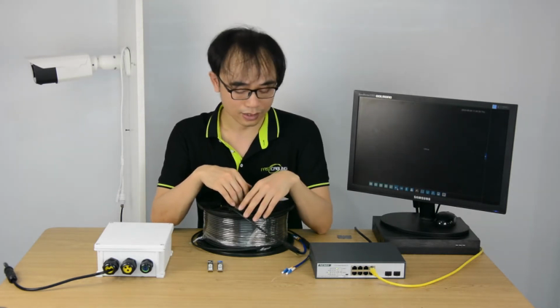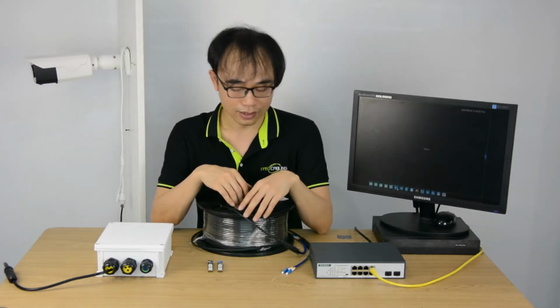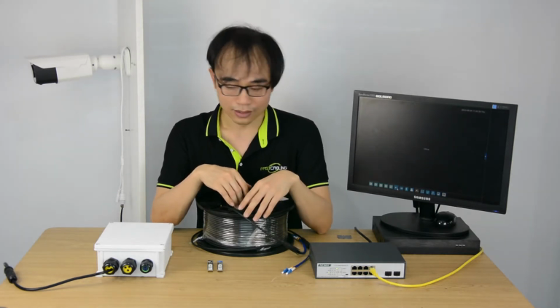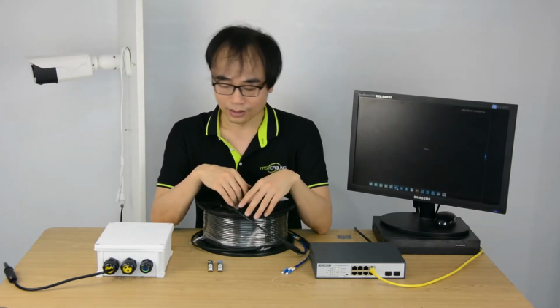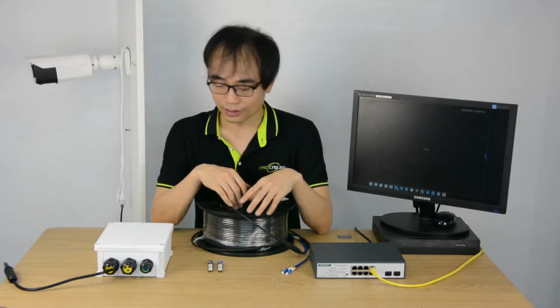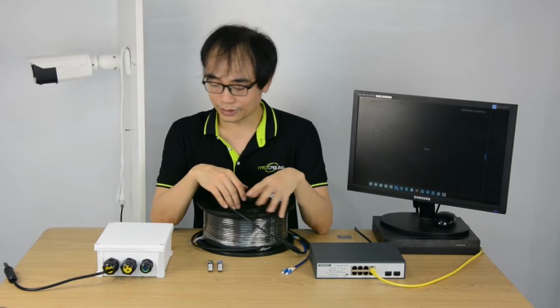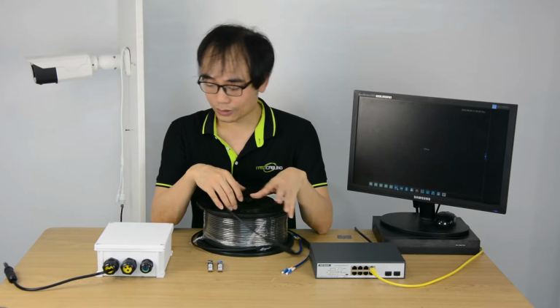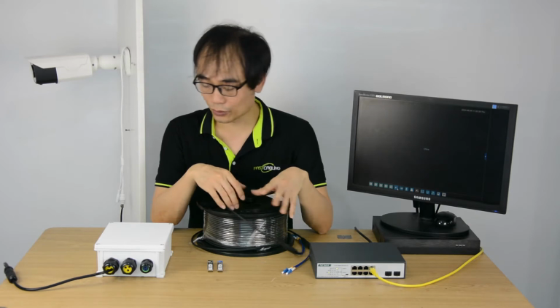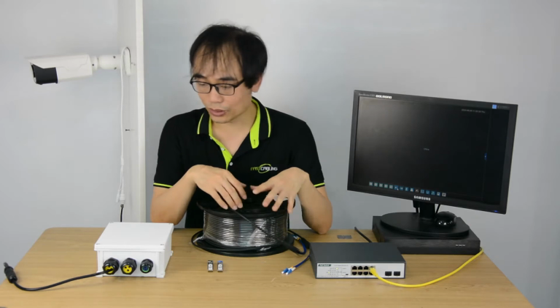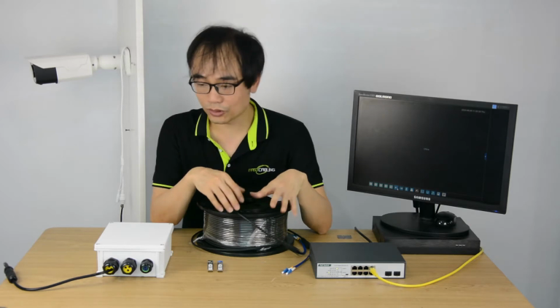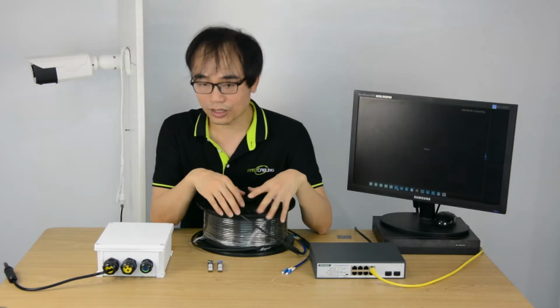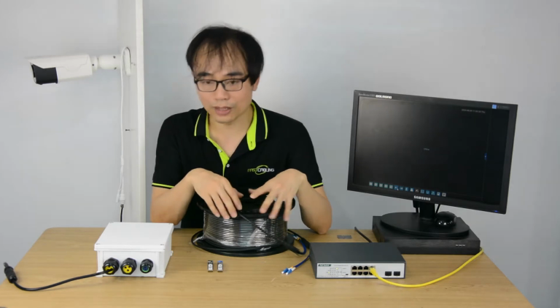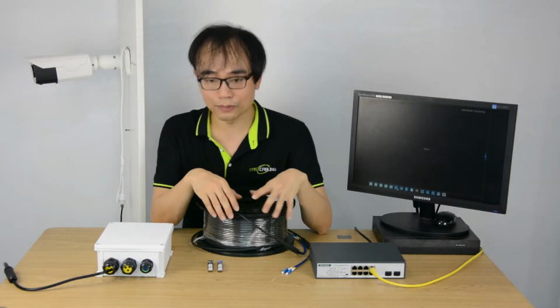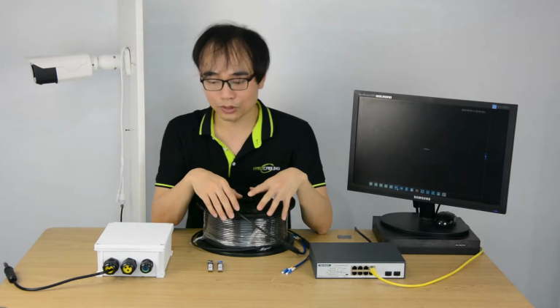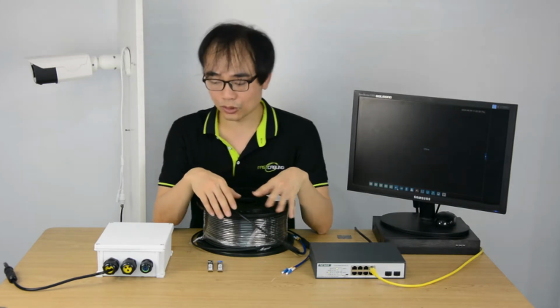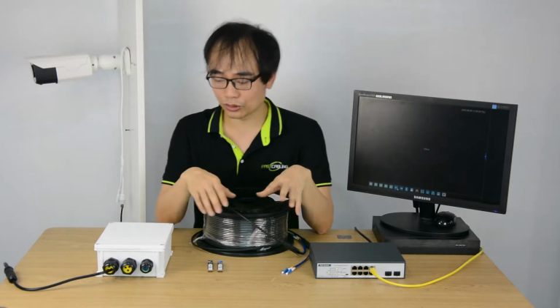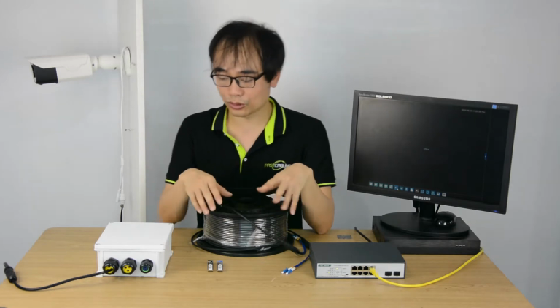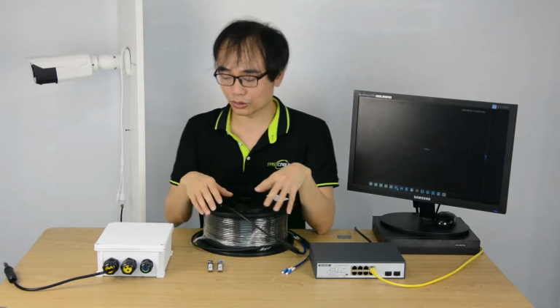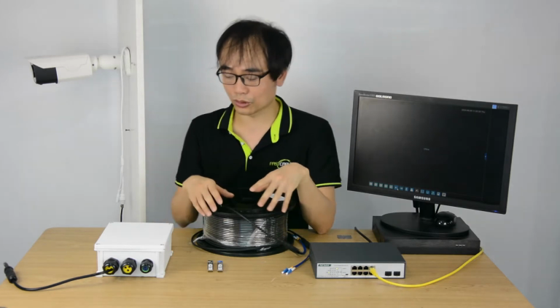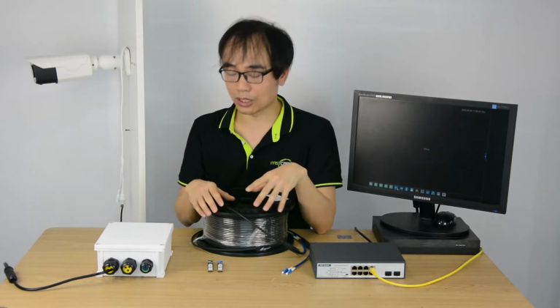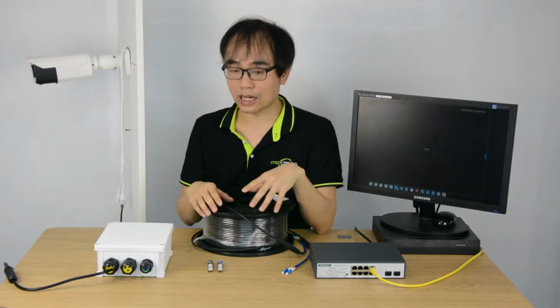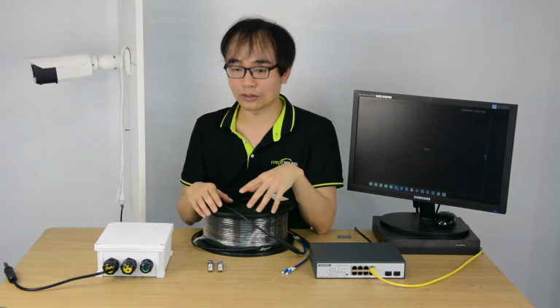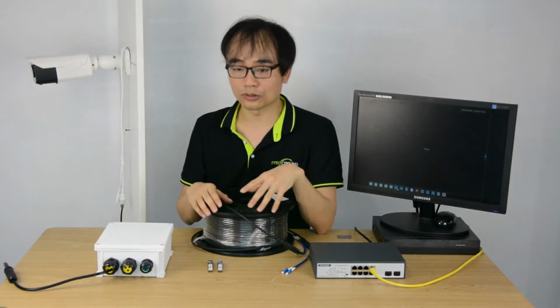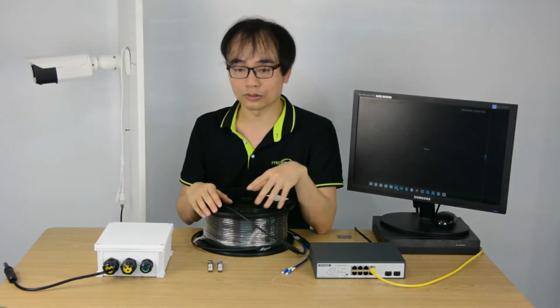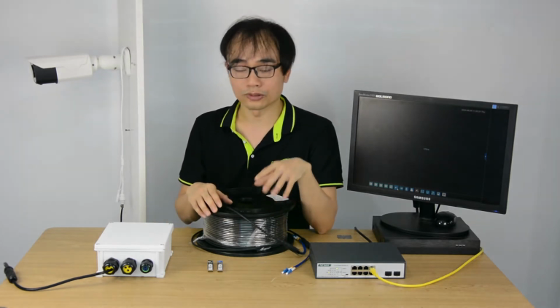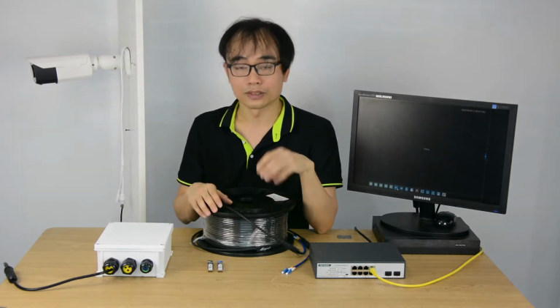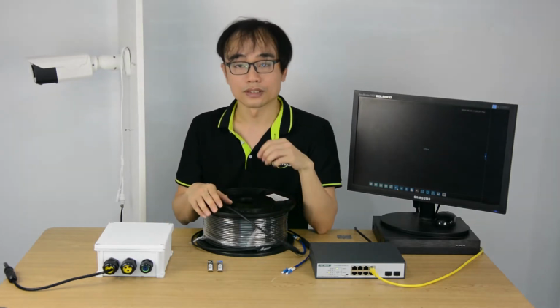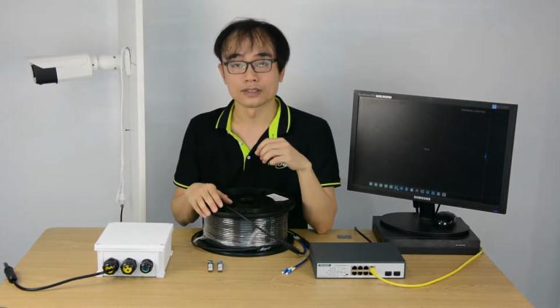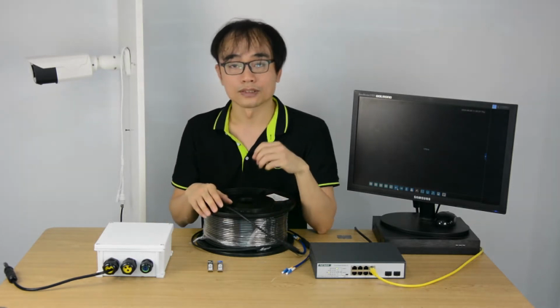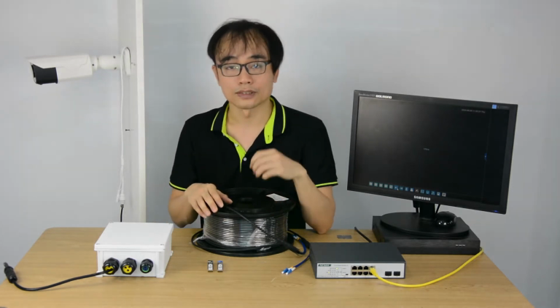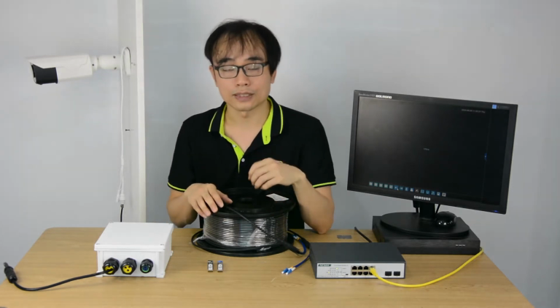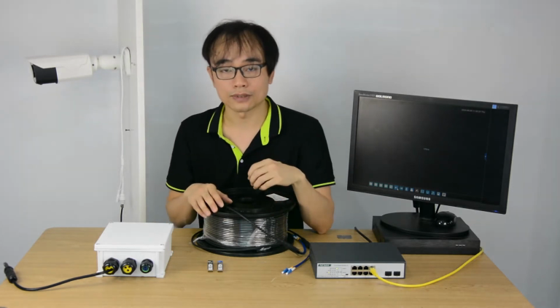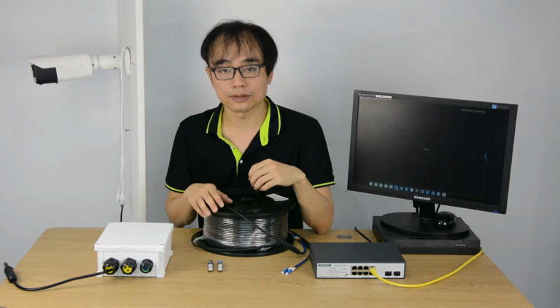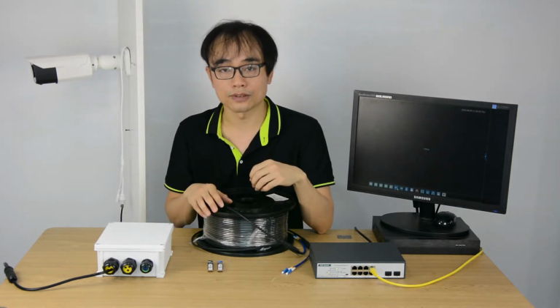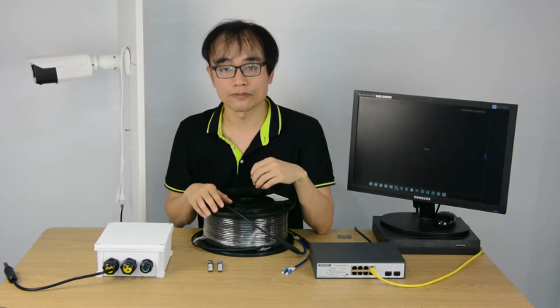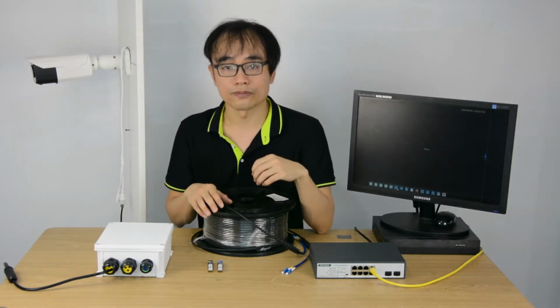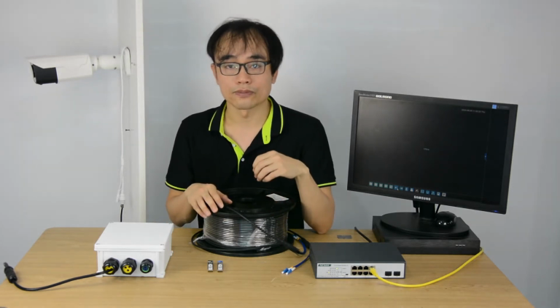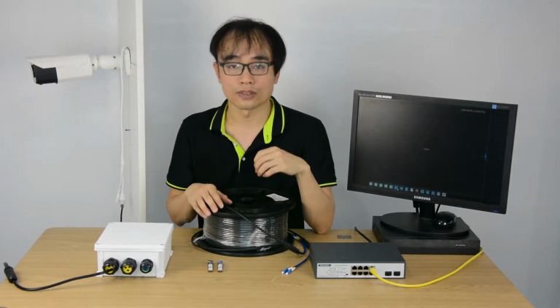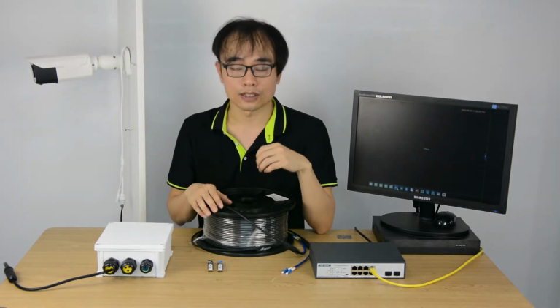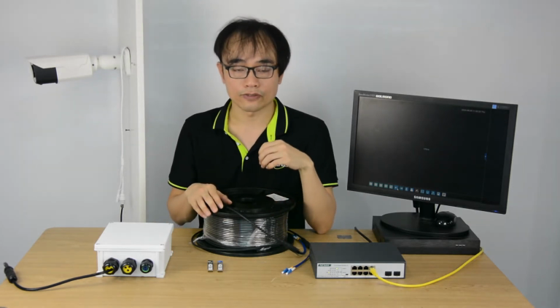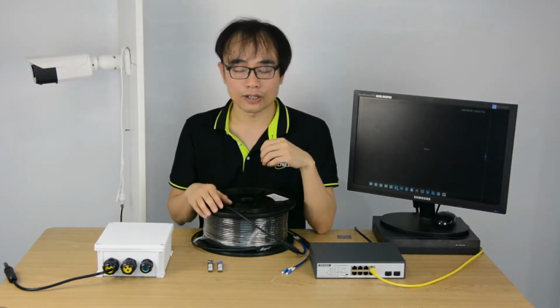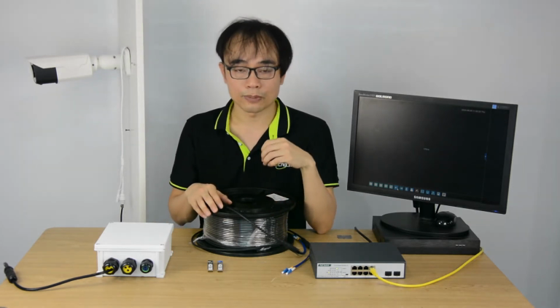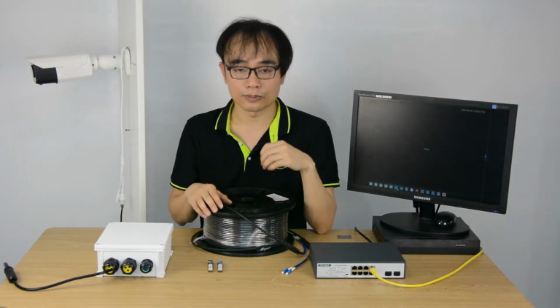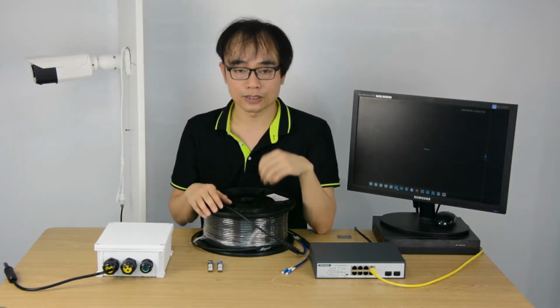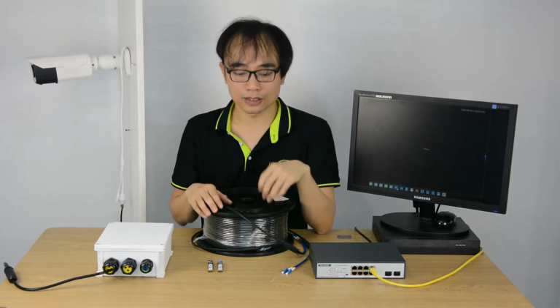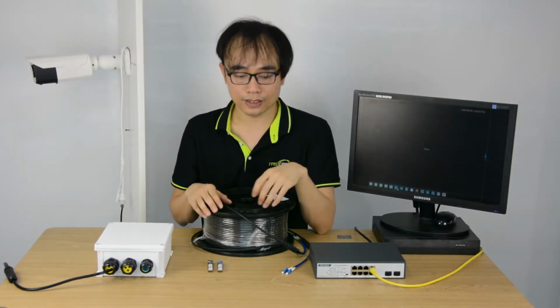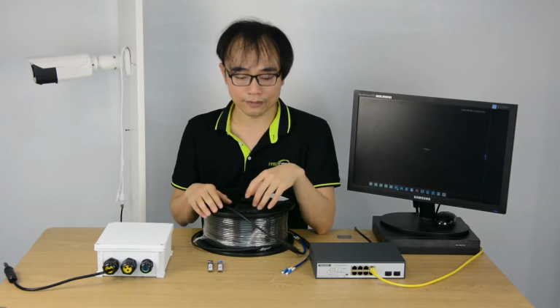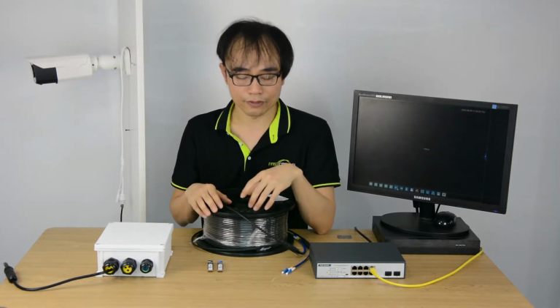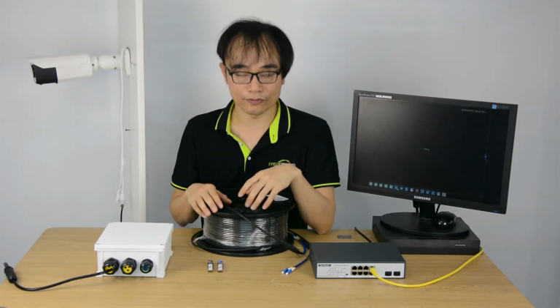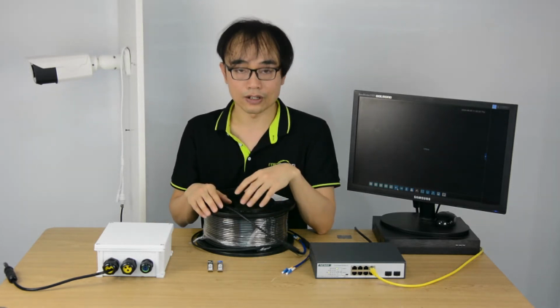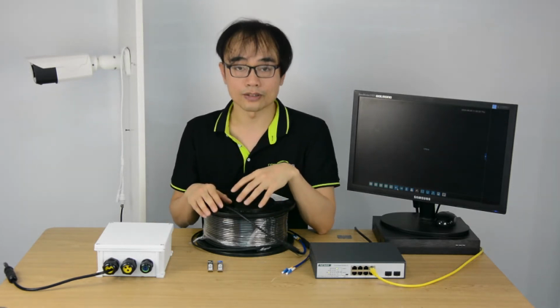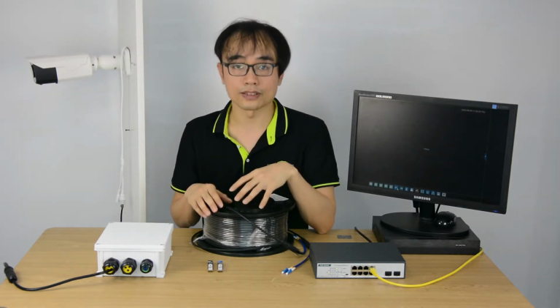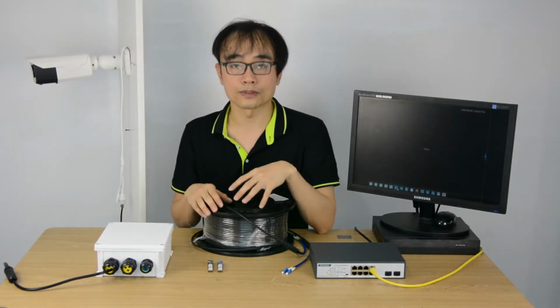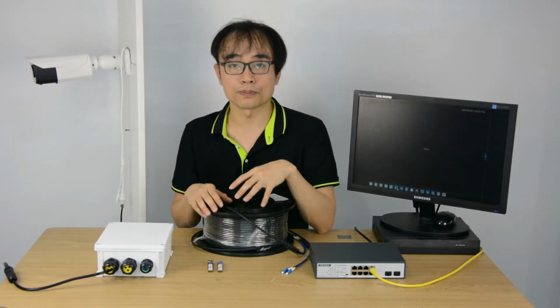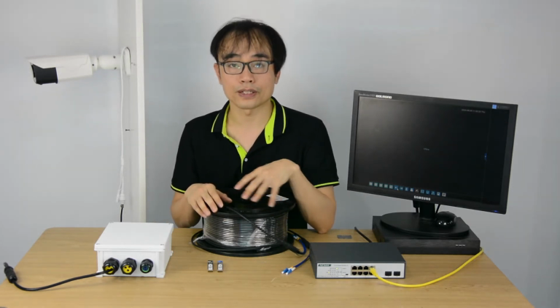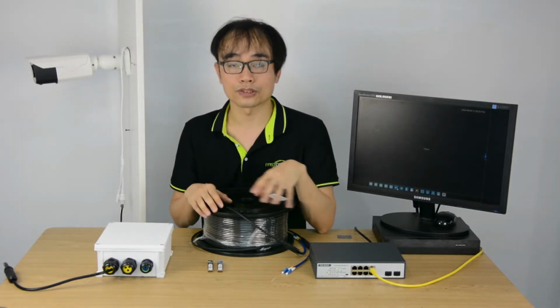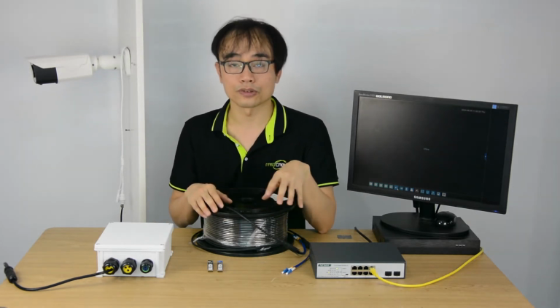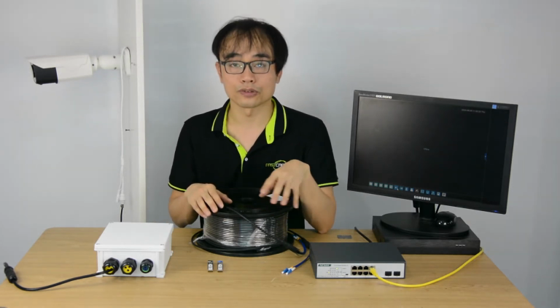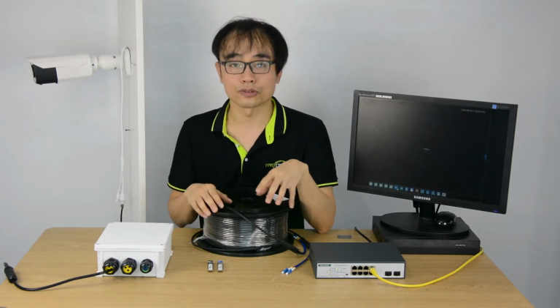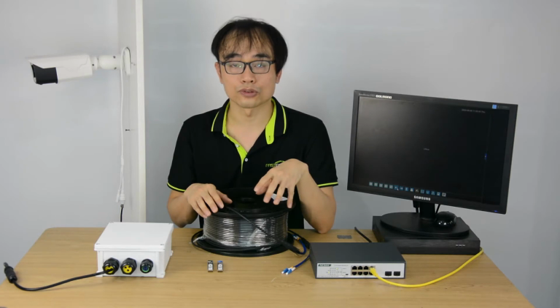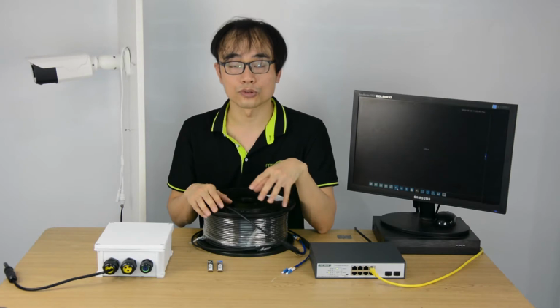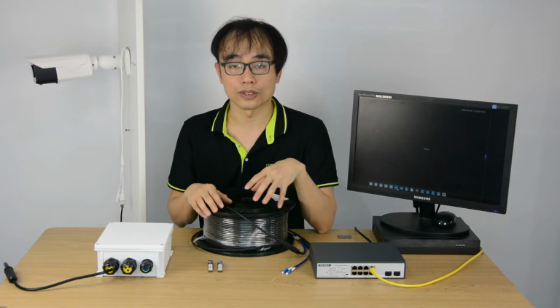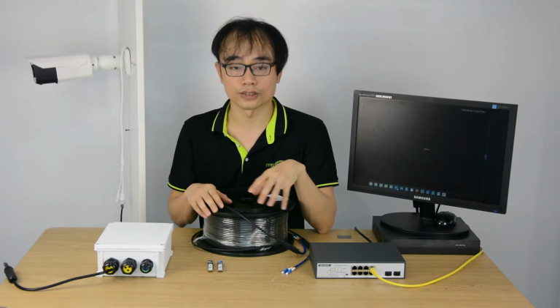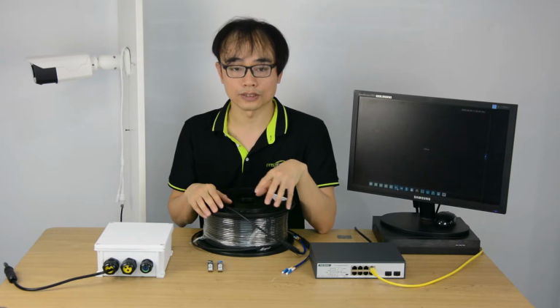In this video, I'm going to show how to set up the fiber optic link with our new special tool and skill.